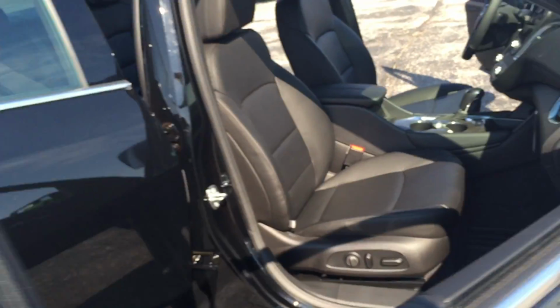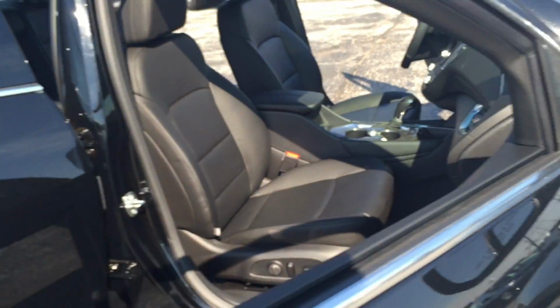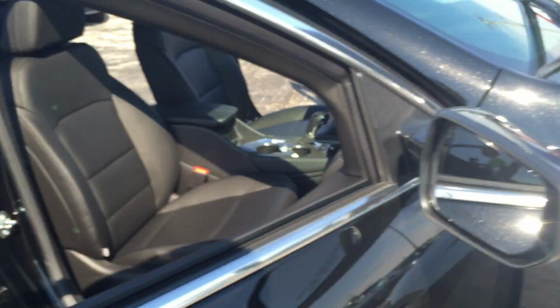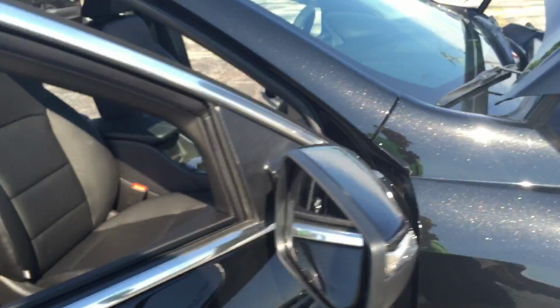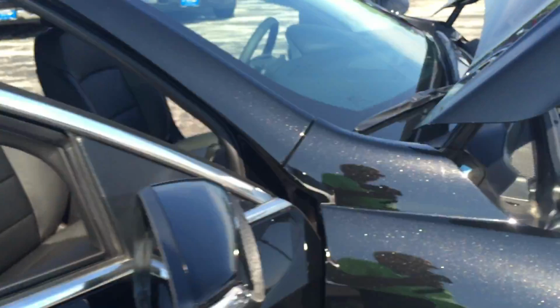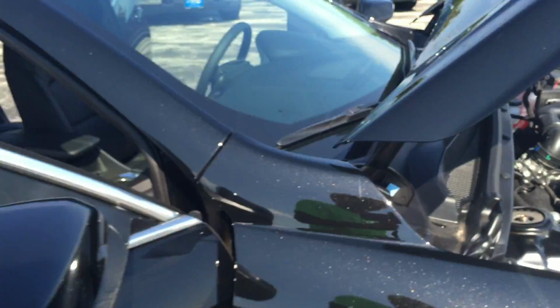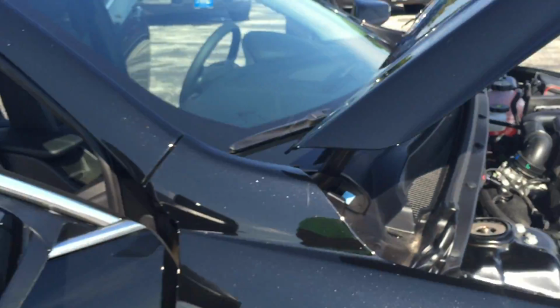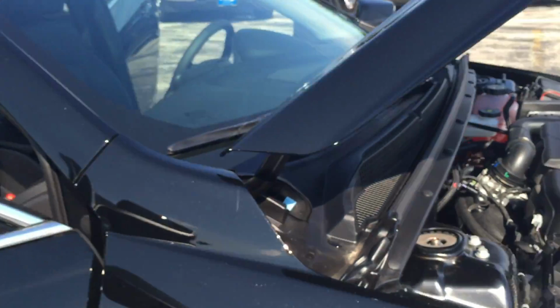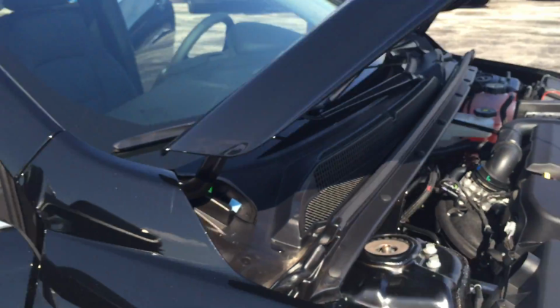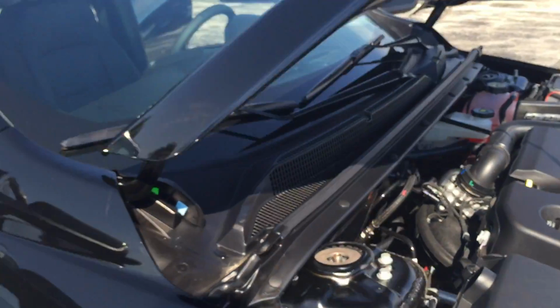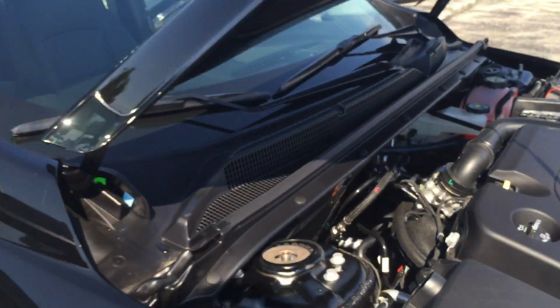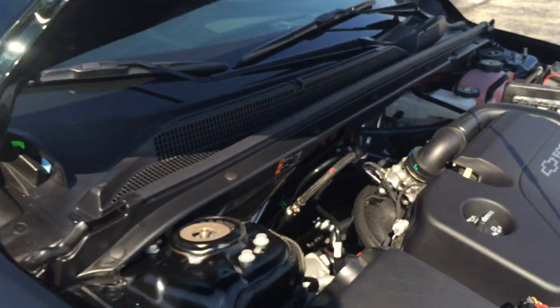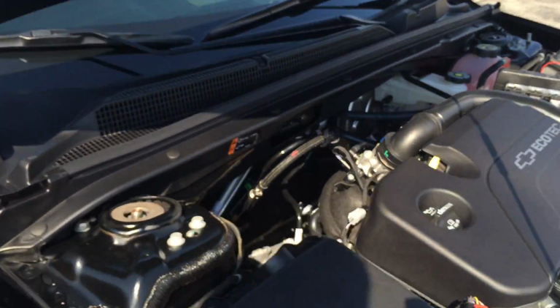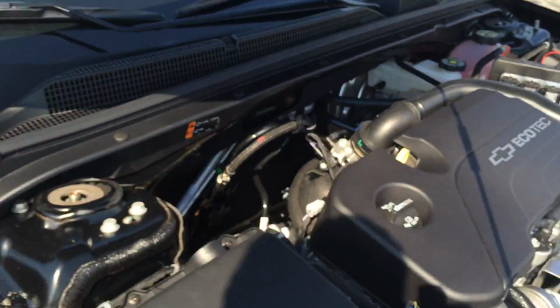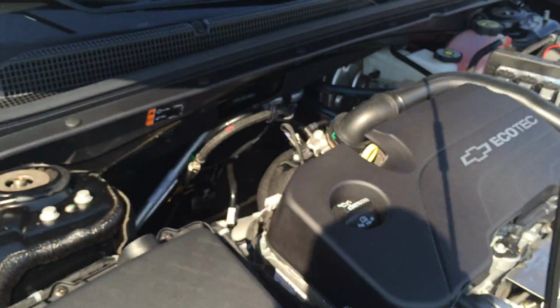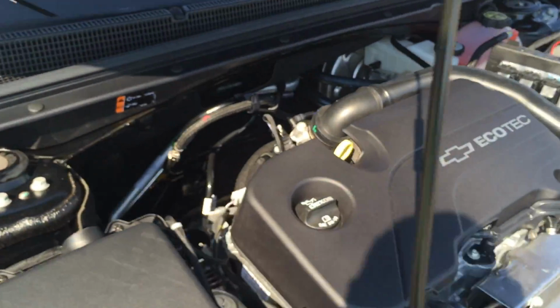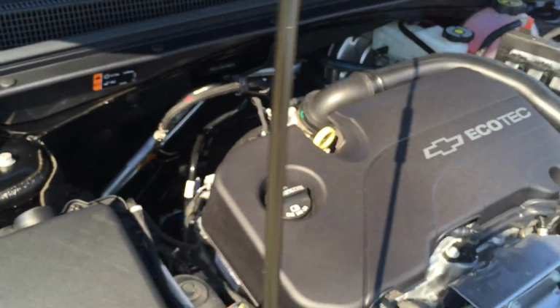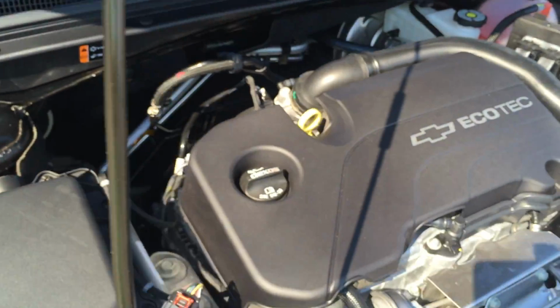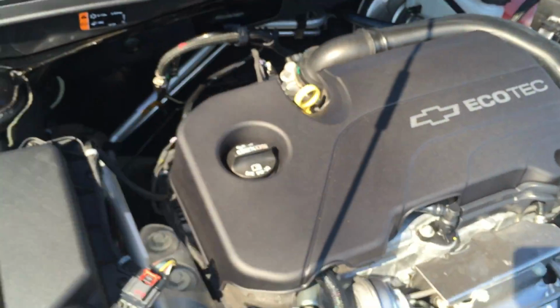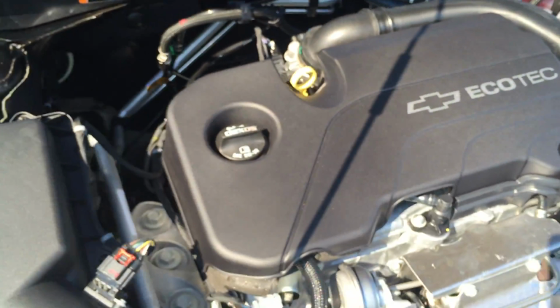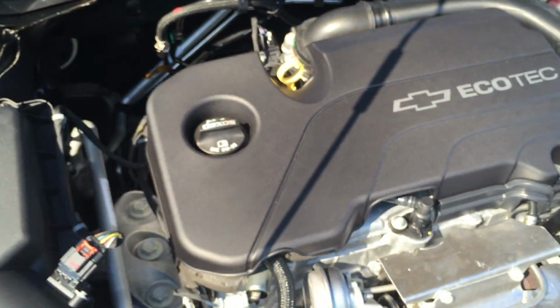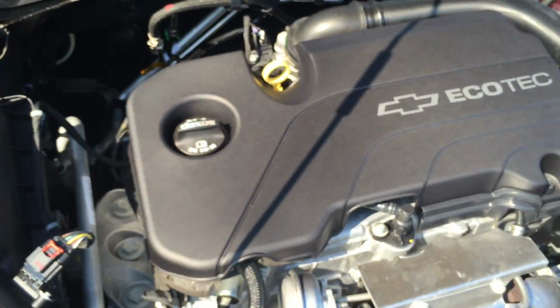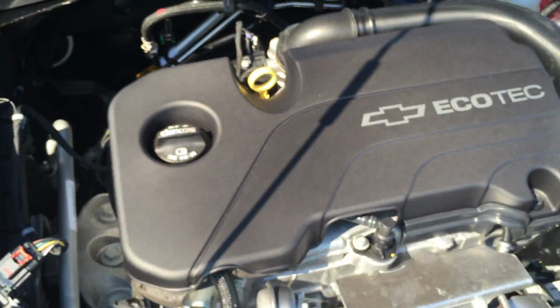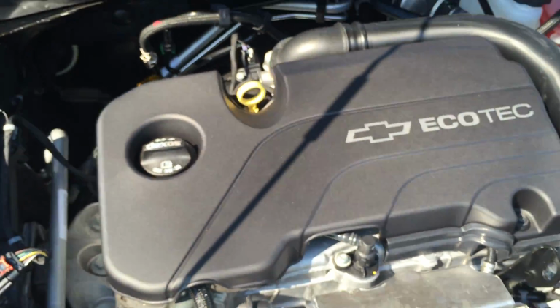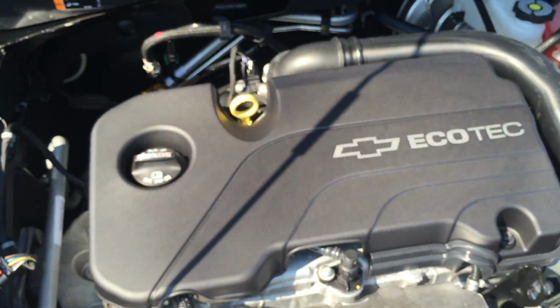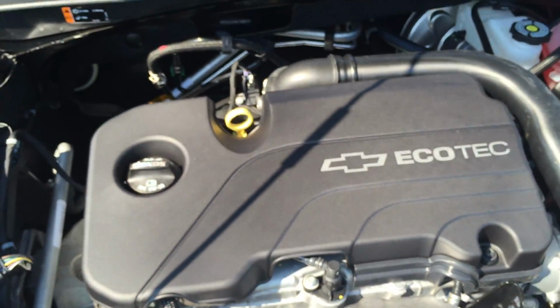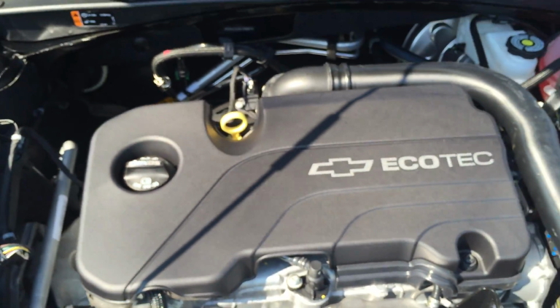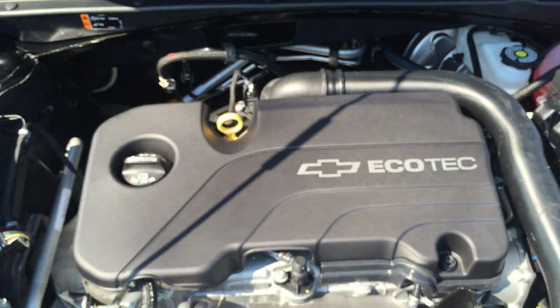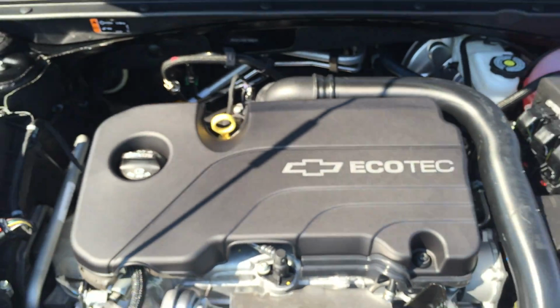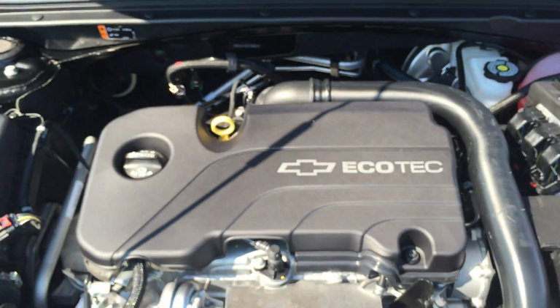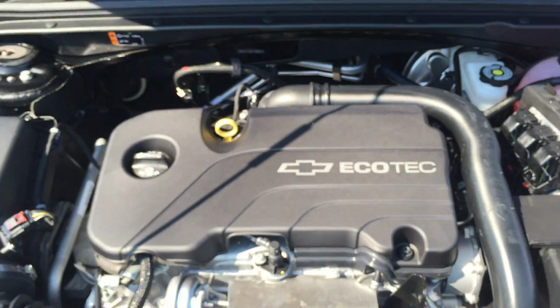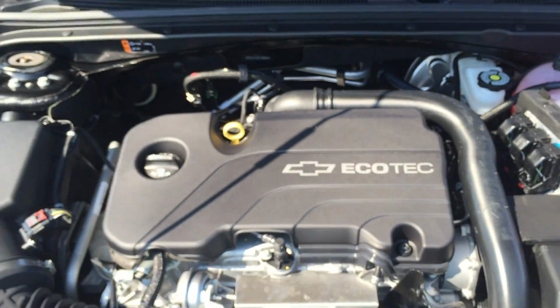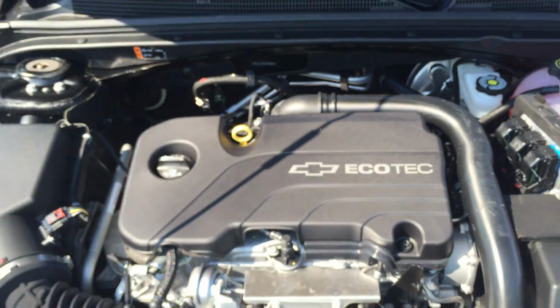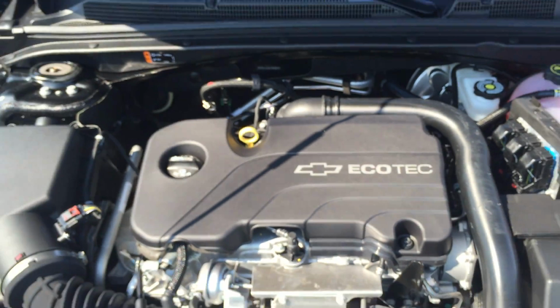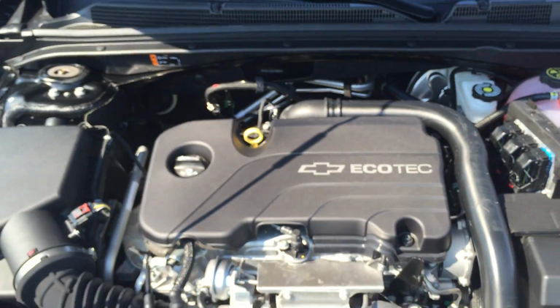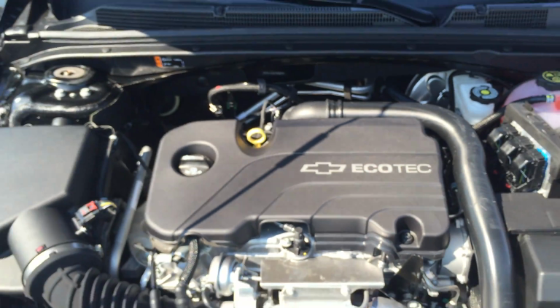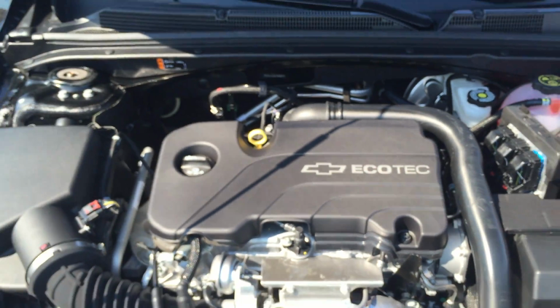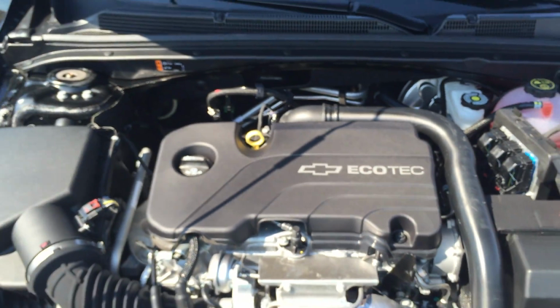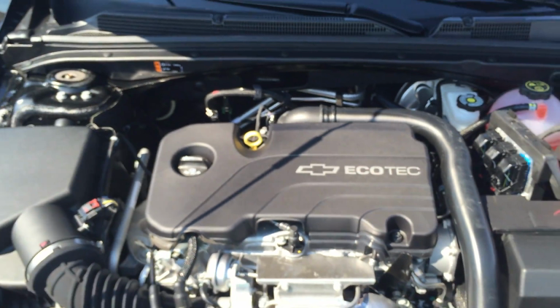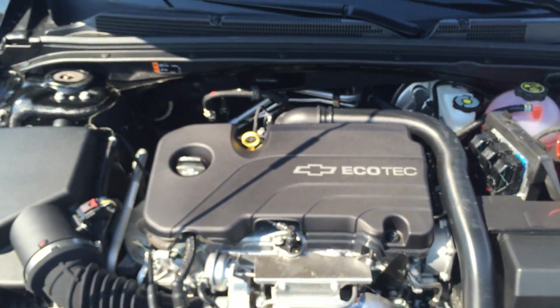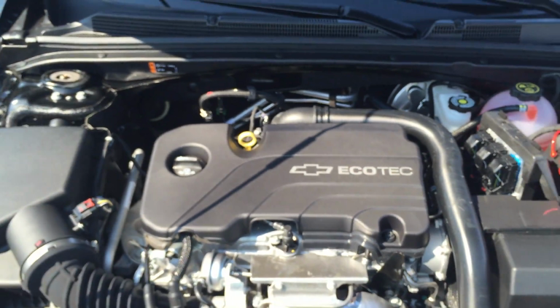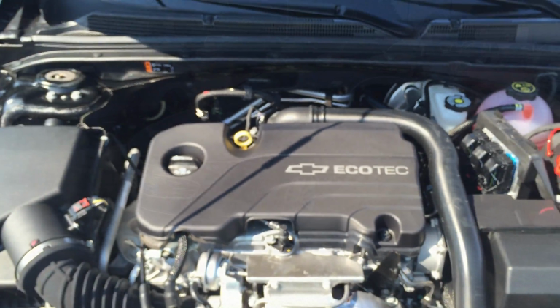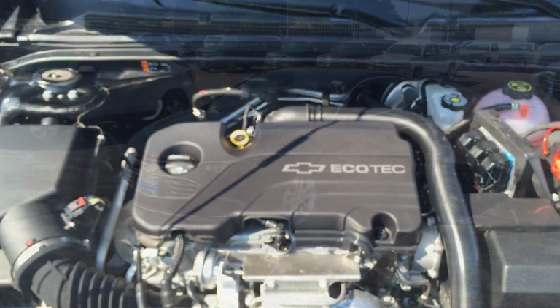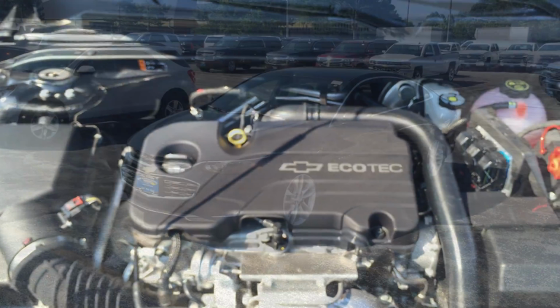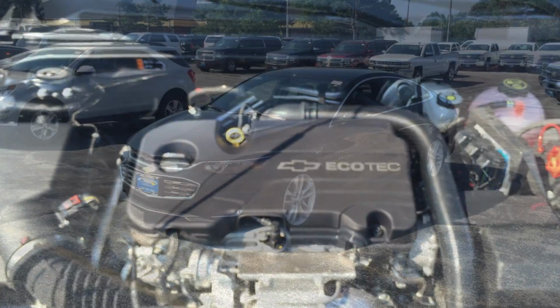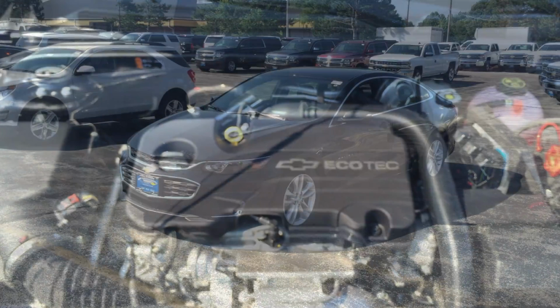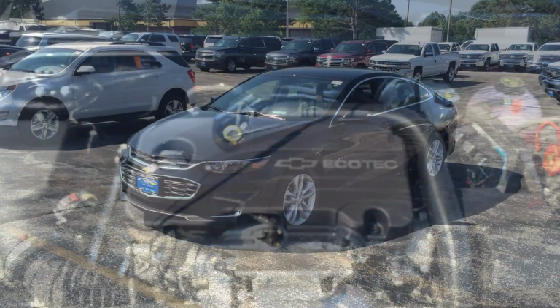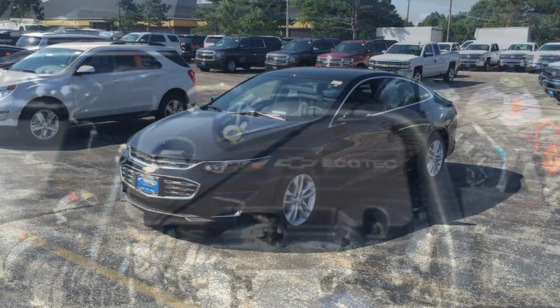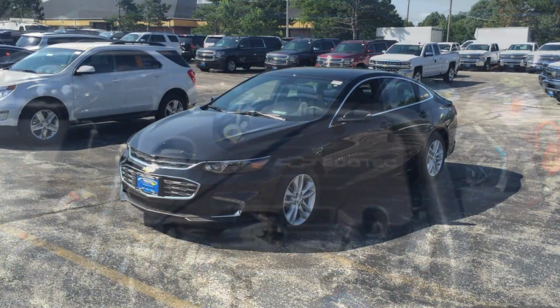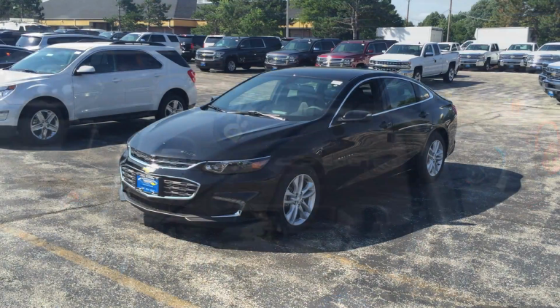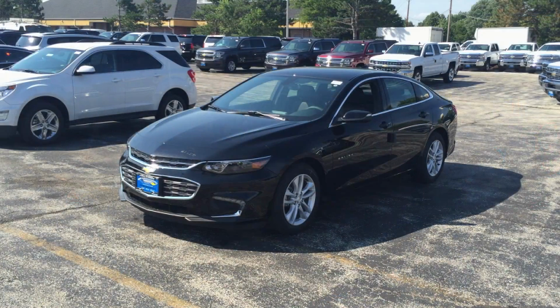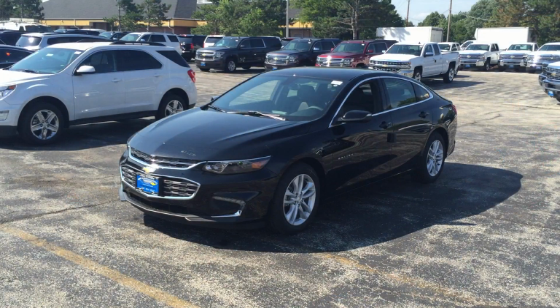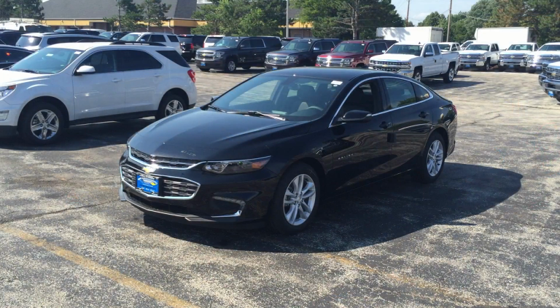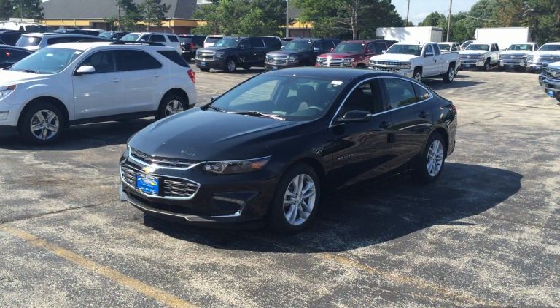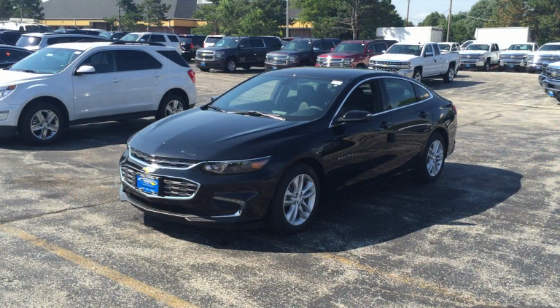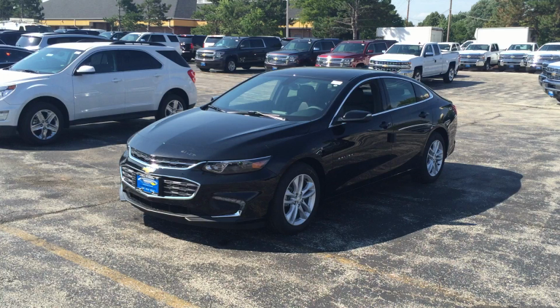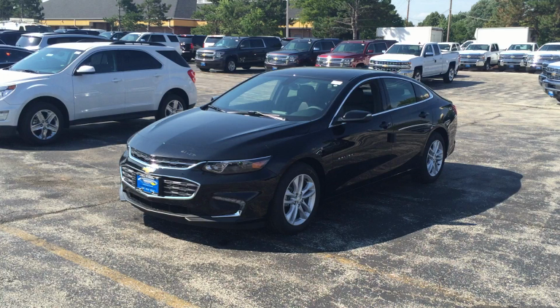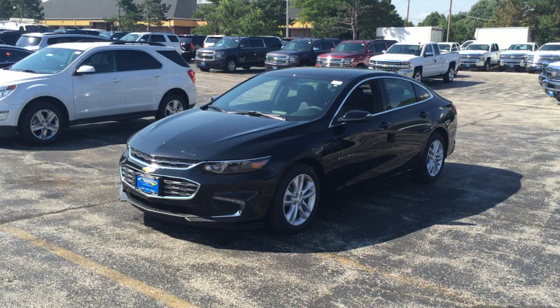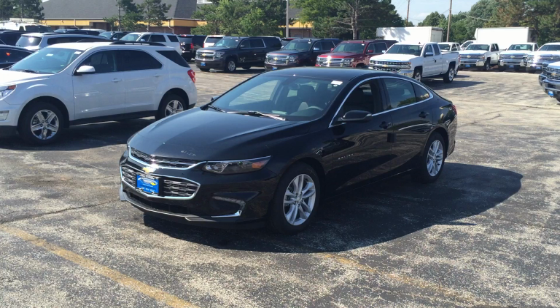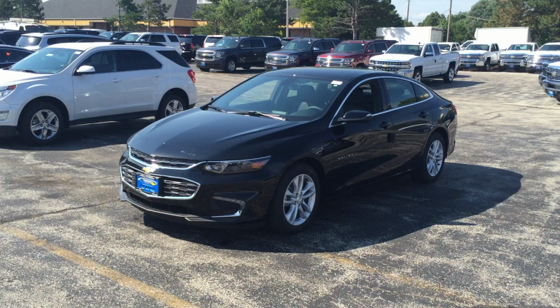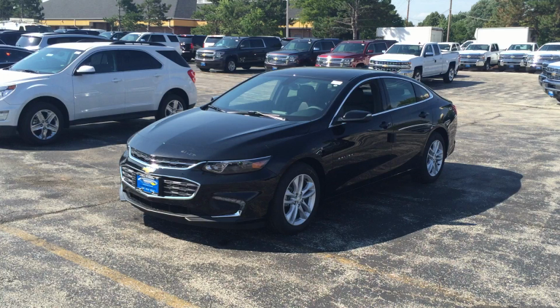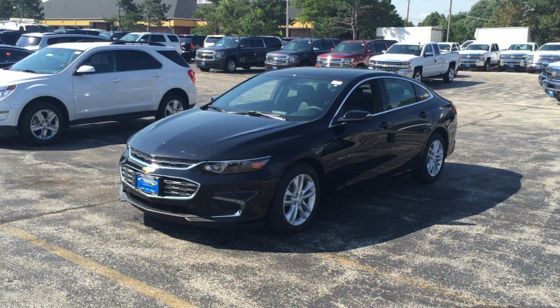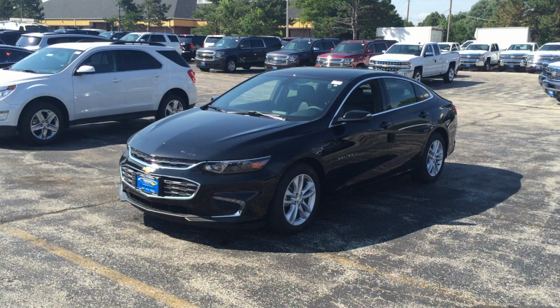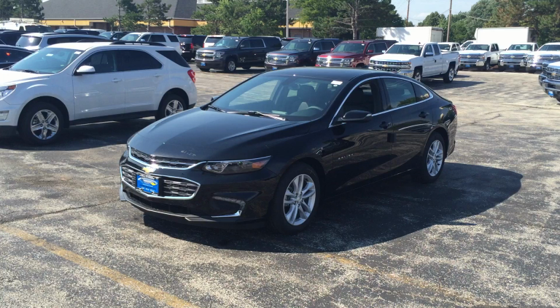And under the hood, a 1.5 liter dual overhead cam engine to complete this Chevy Malibu.